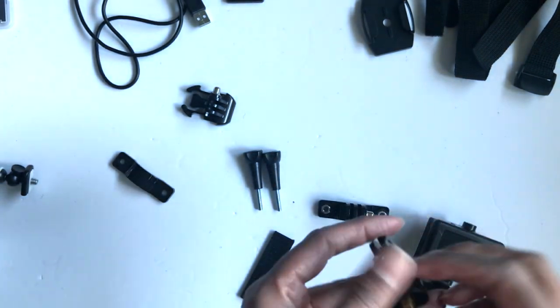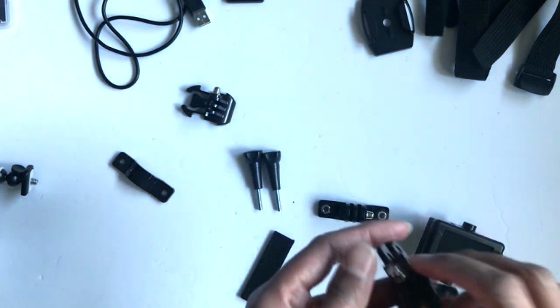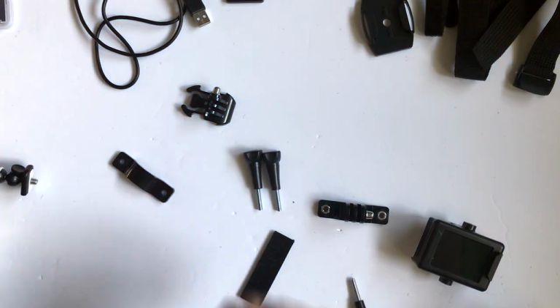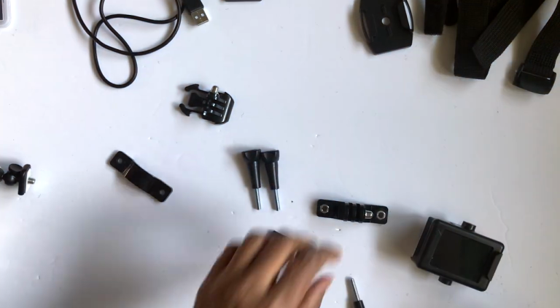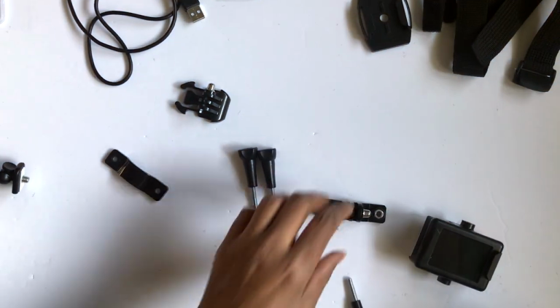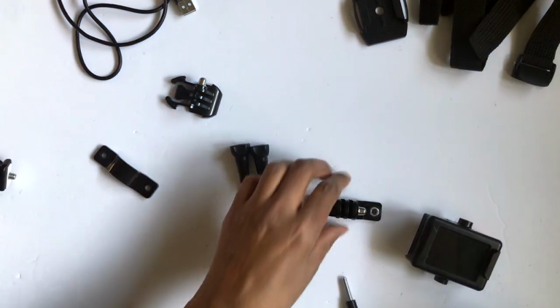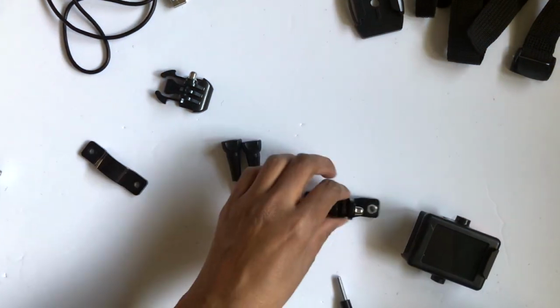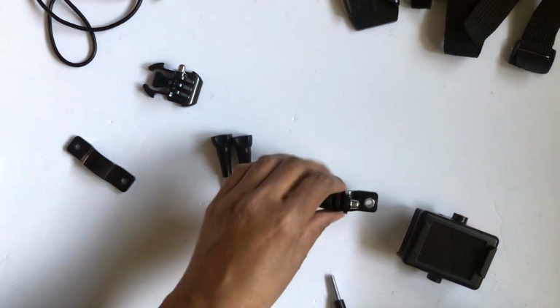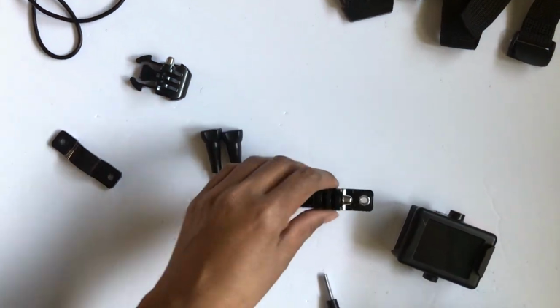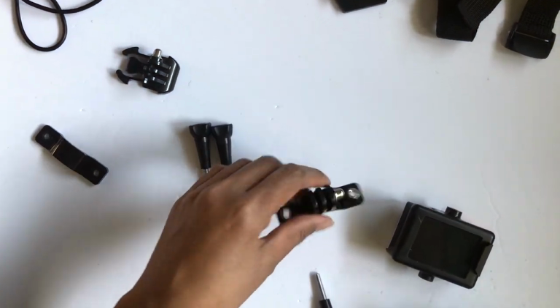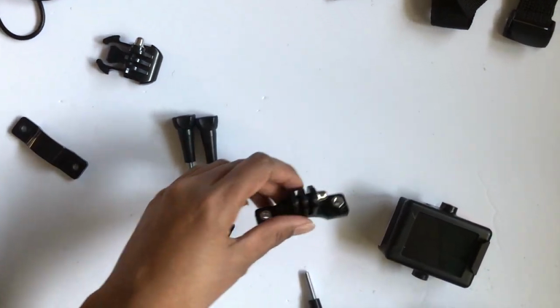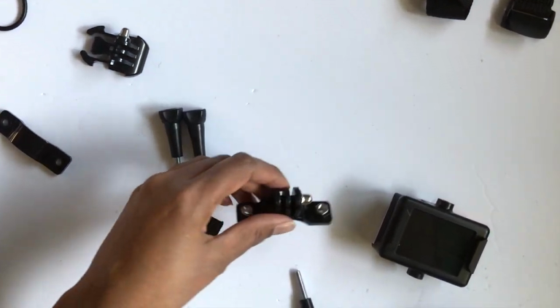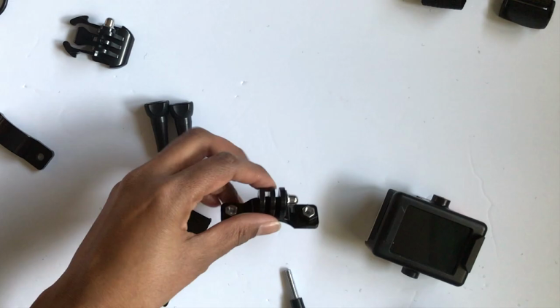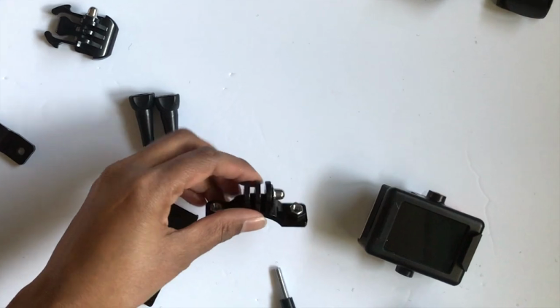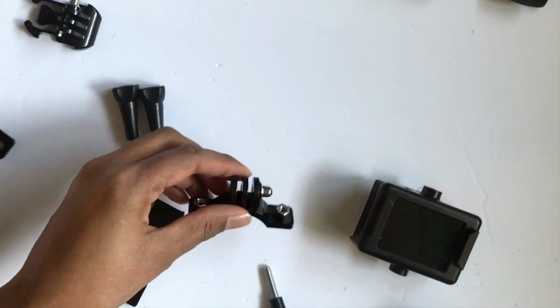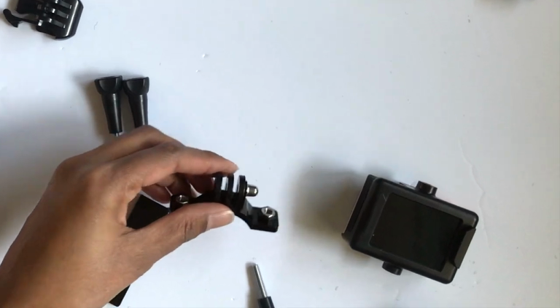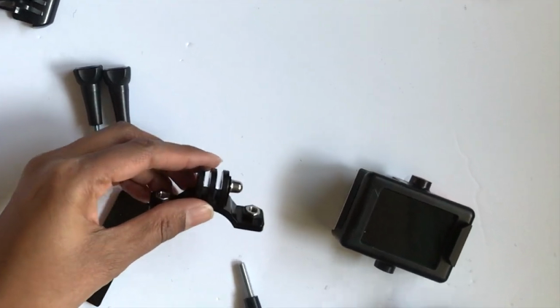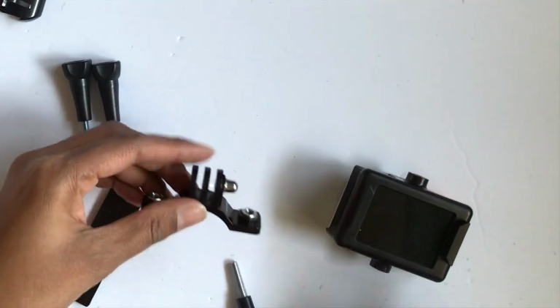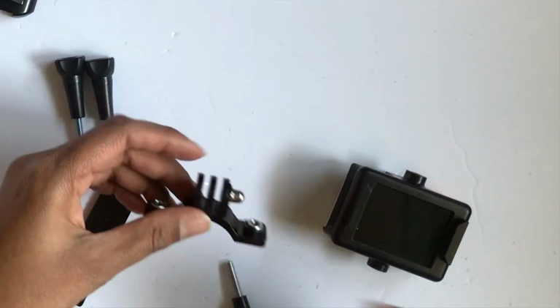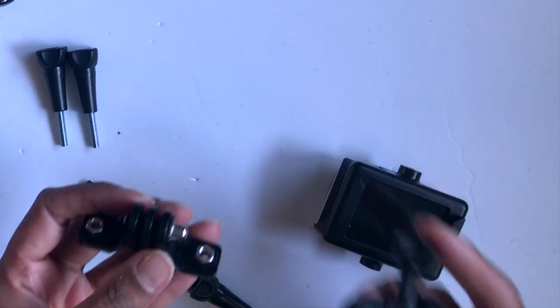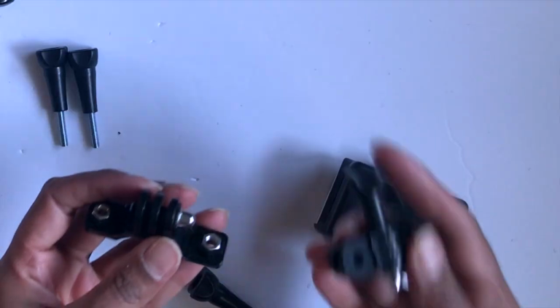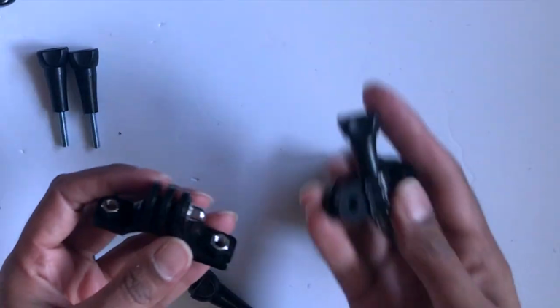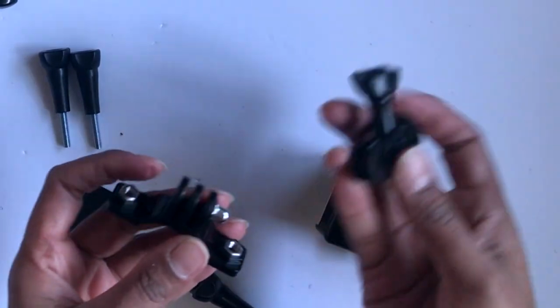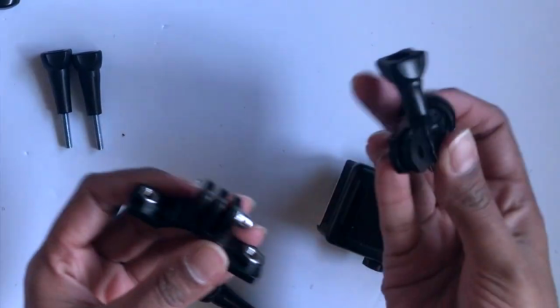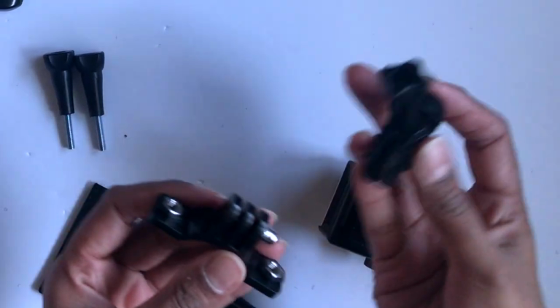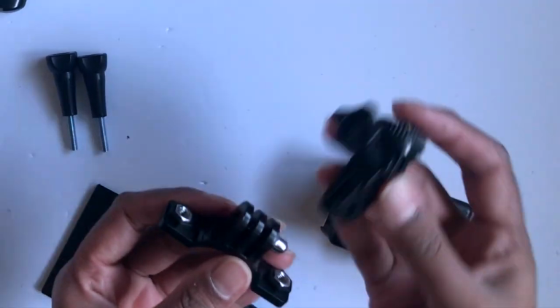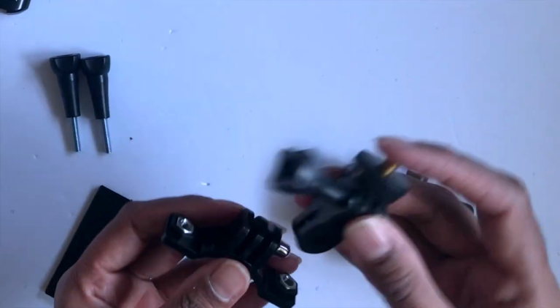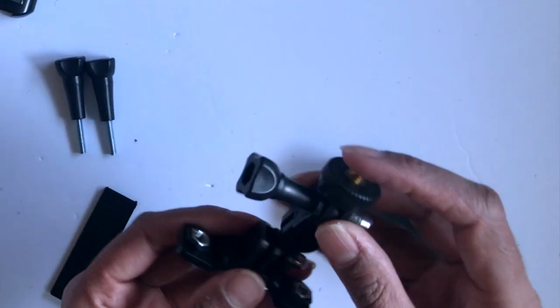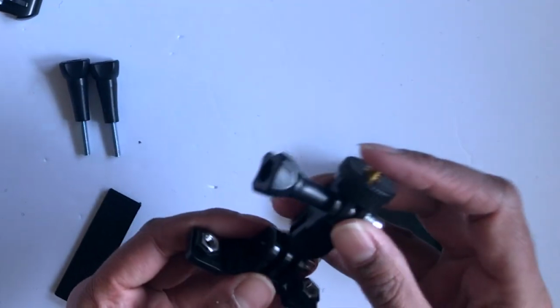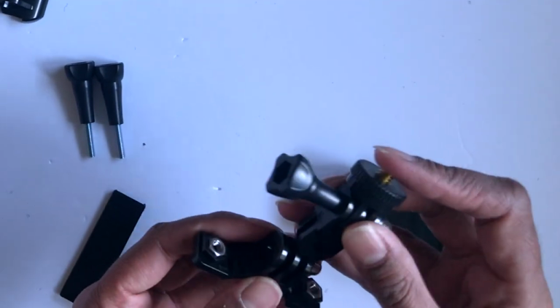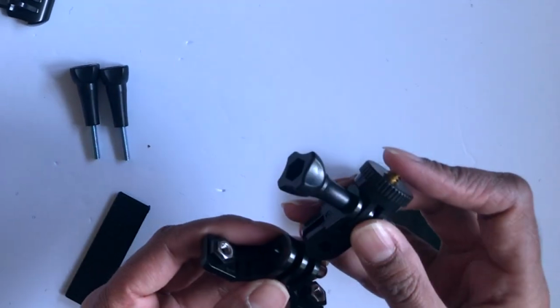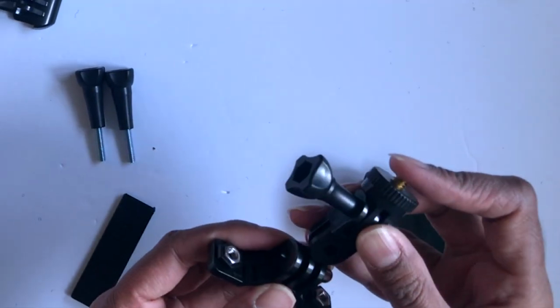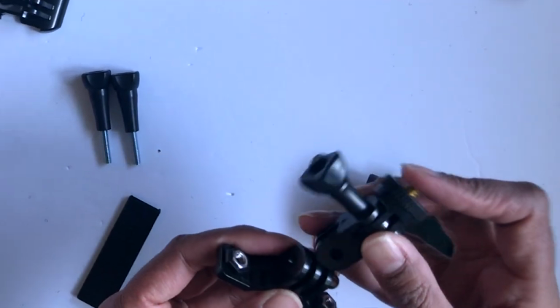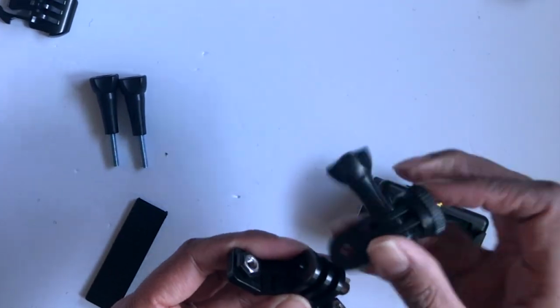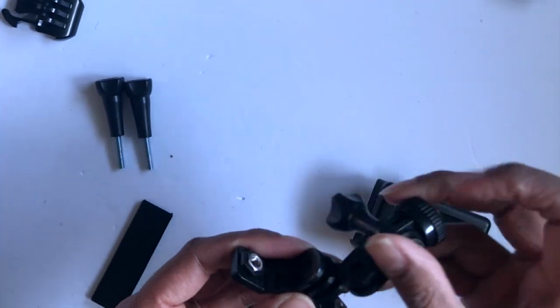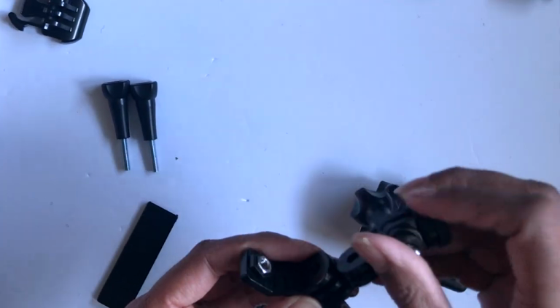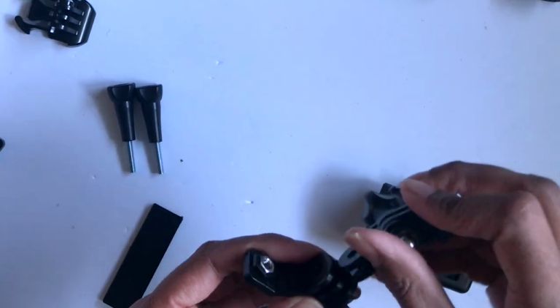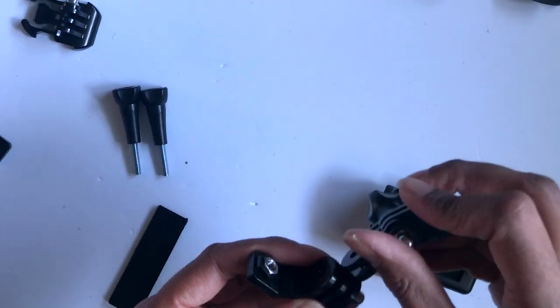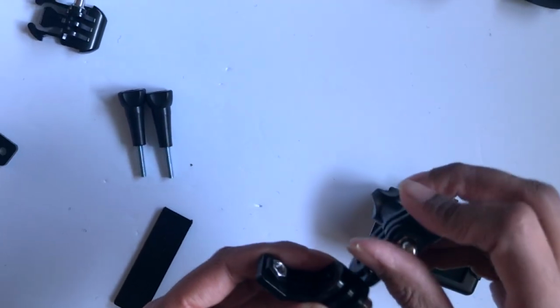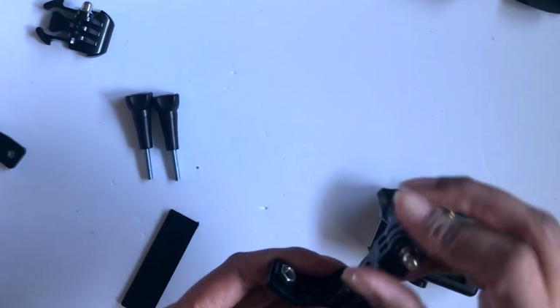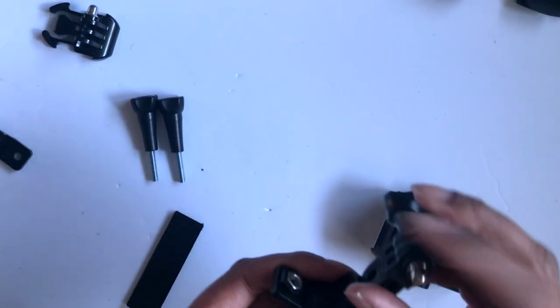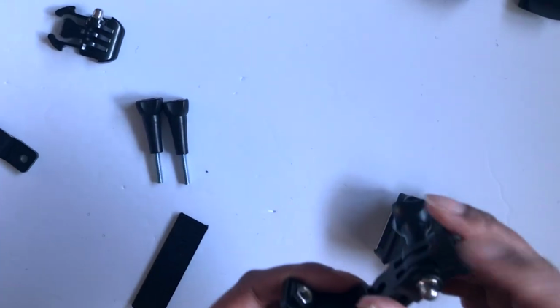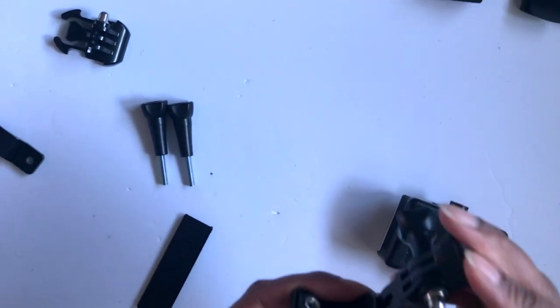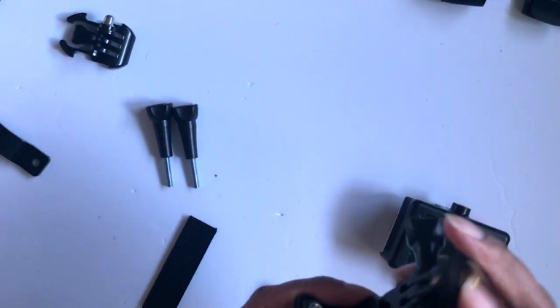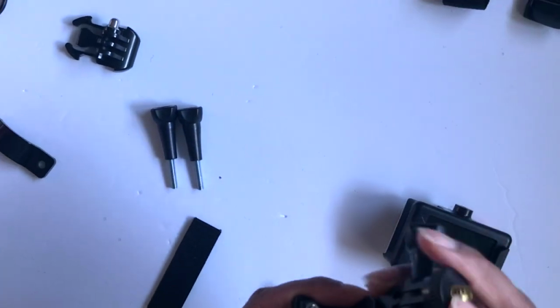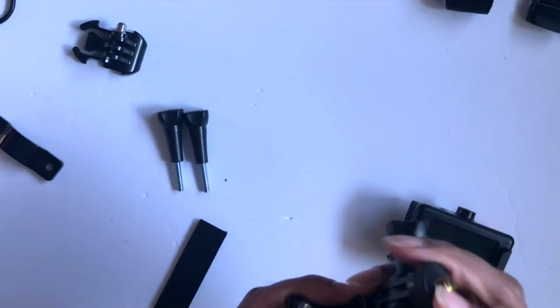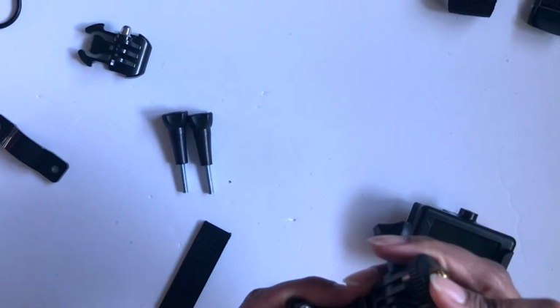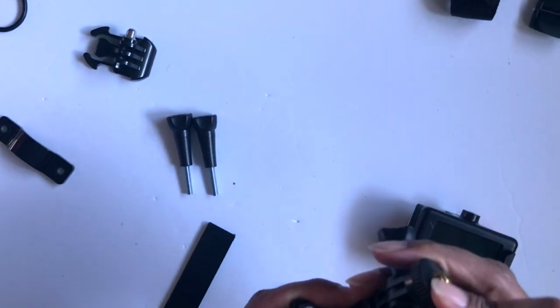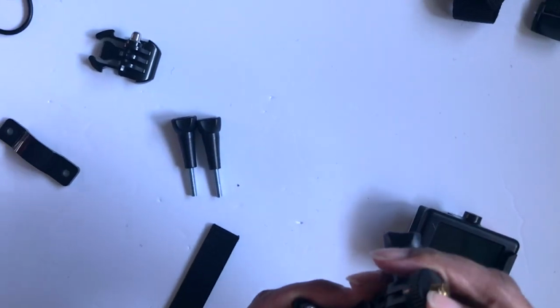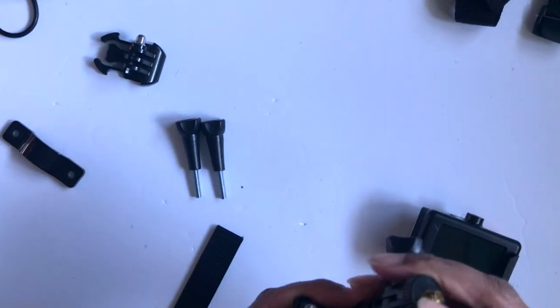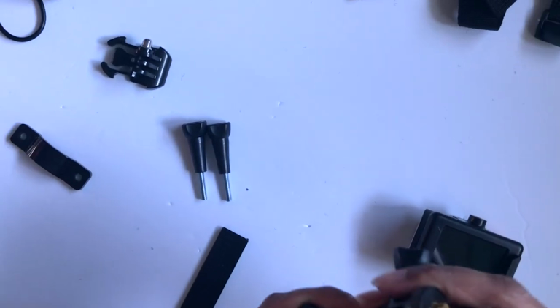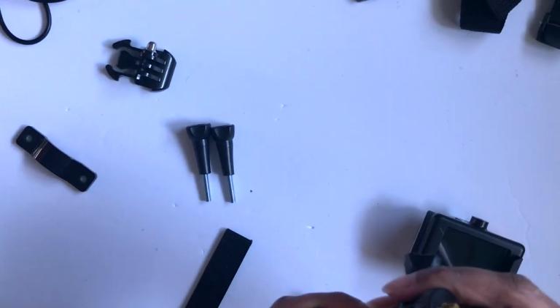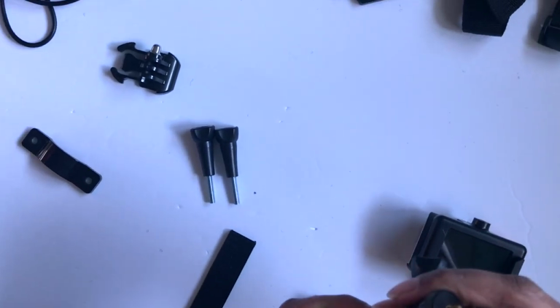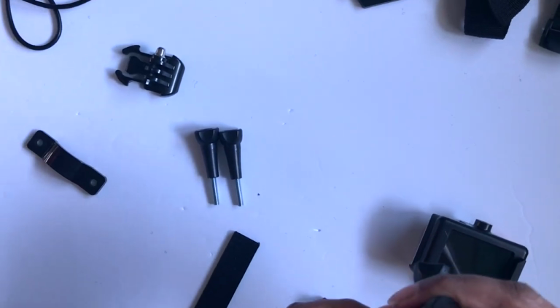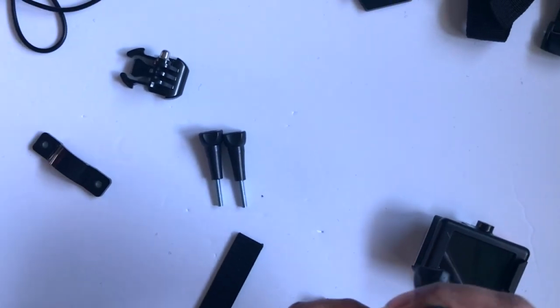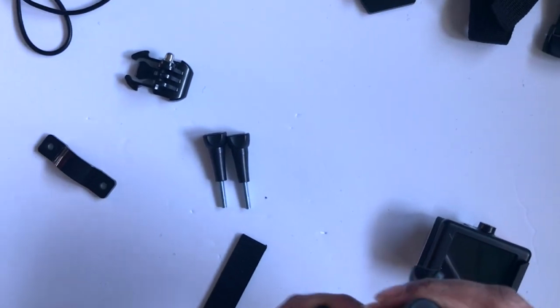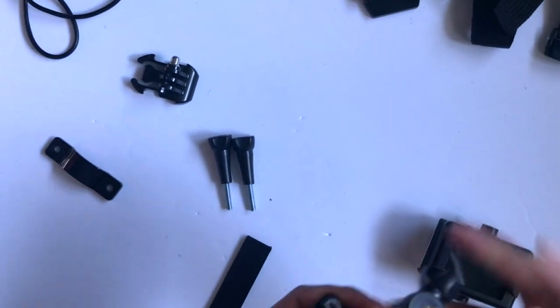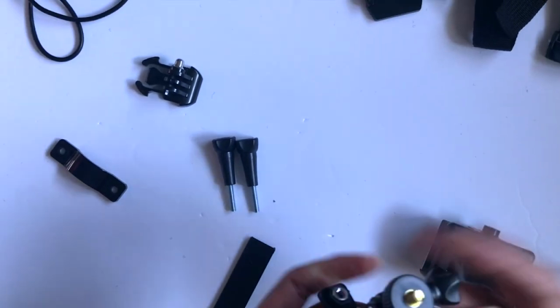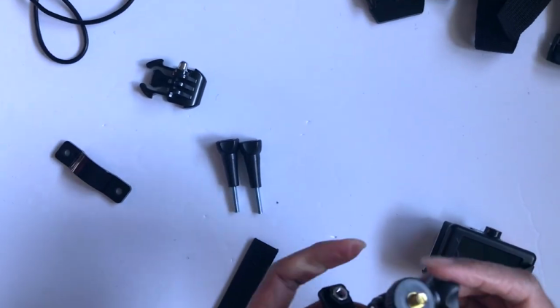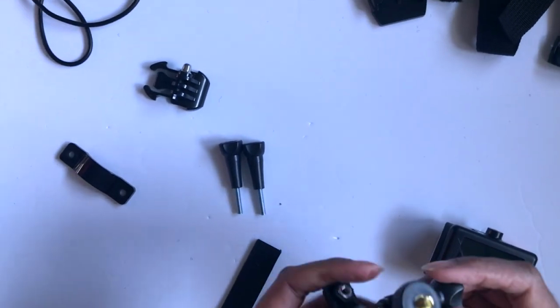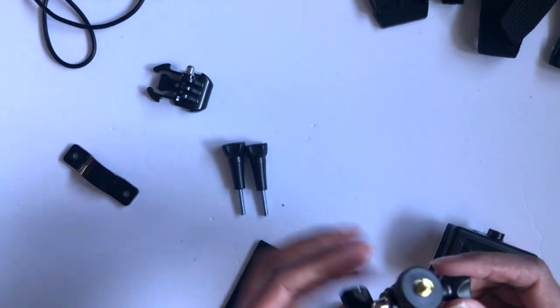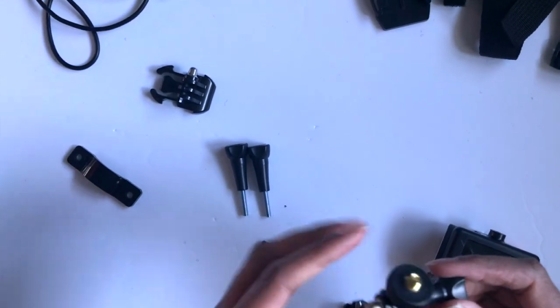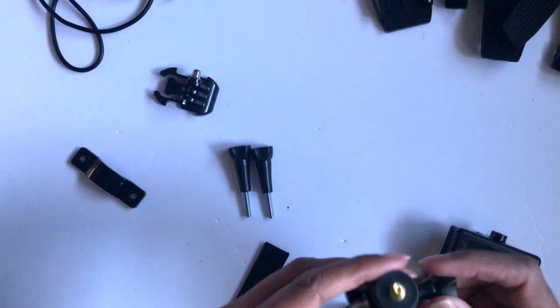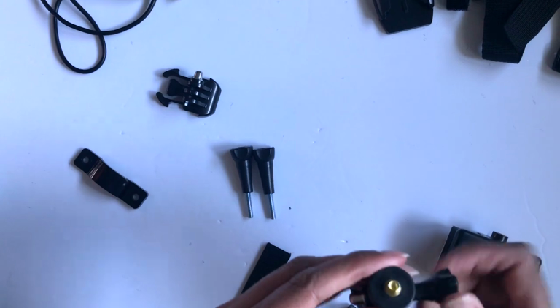Next, you're going to take this curvy piece, which is the top part of the bike mount, and you're going to attach the pivot mount to it.